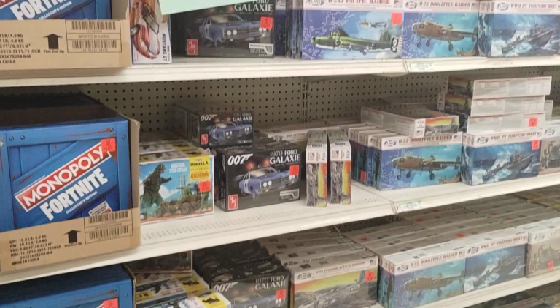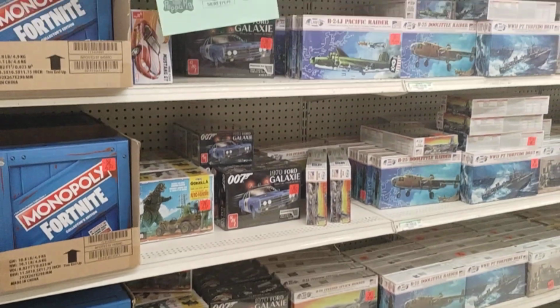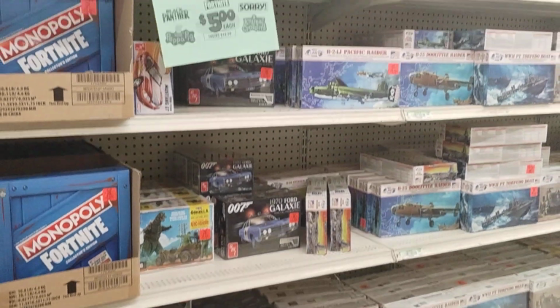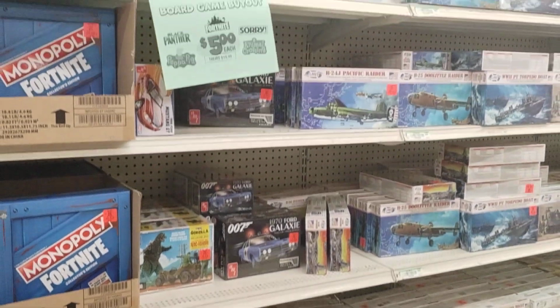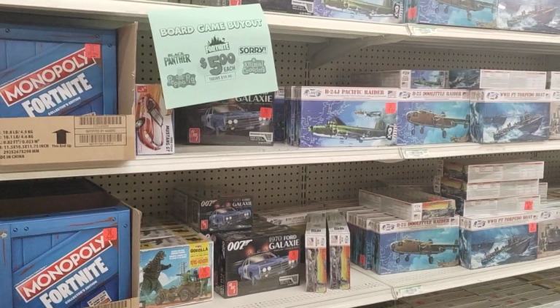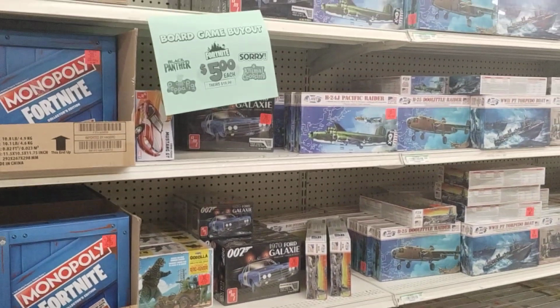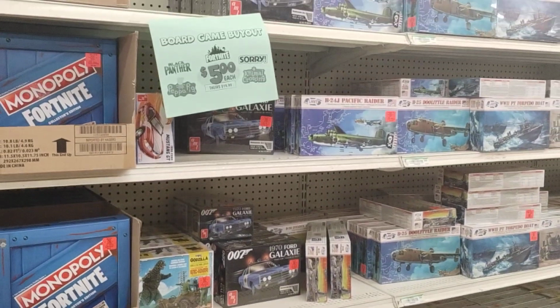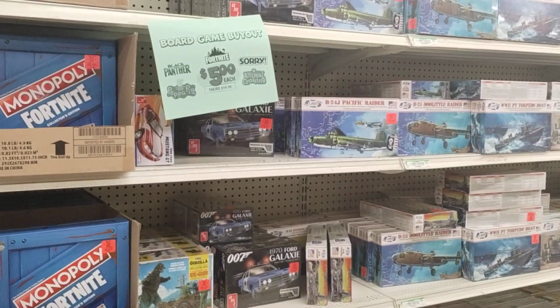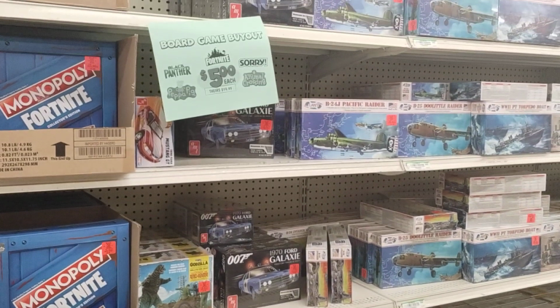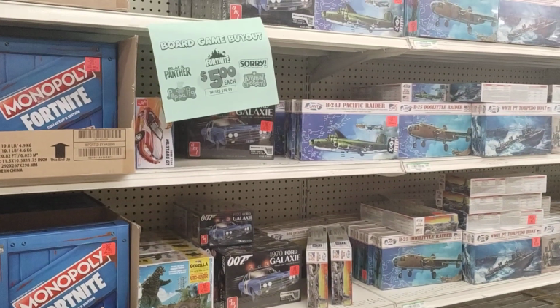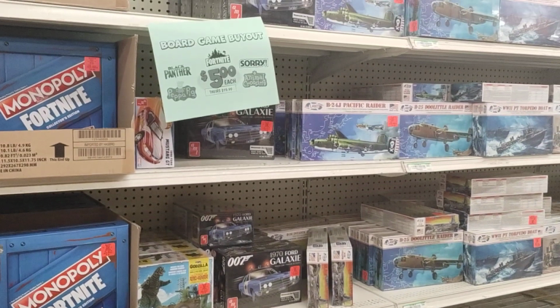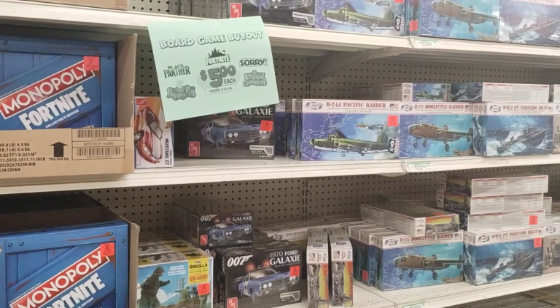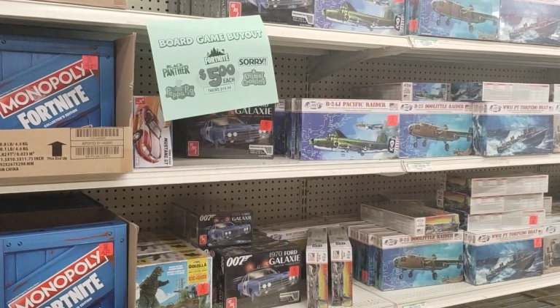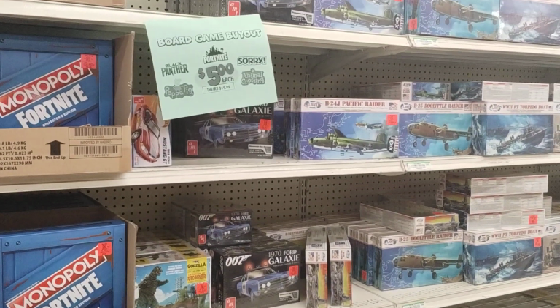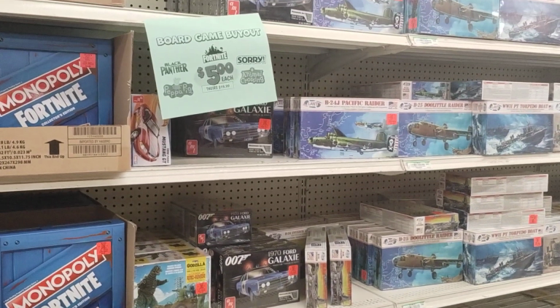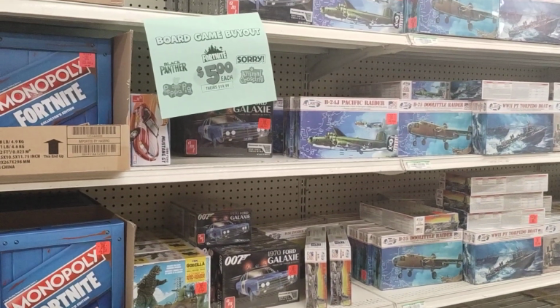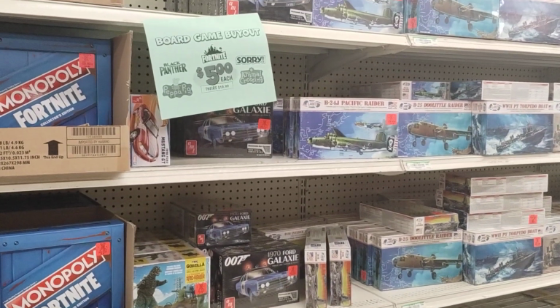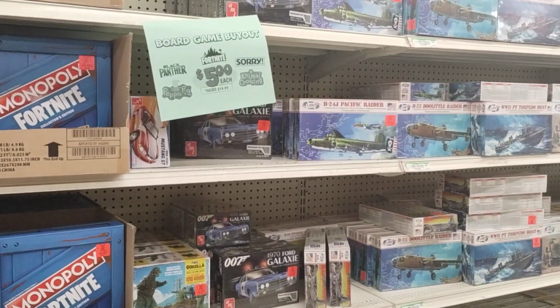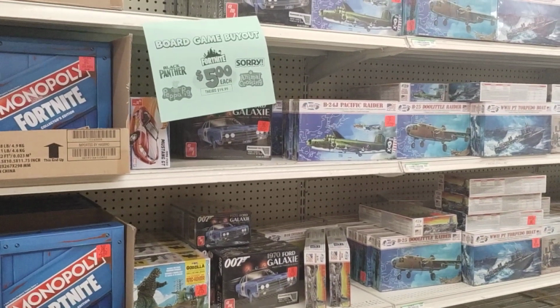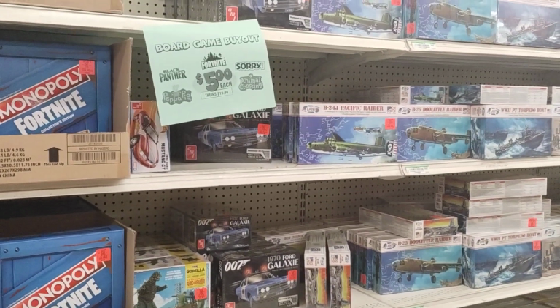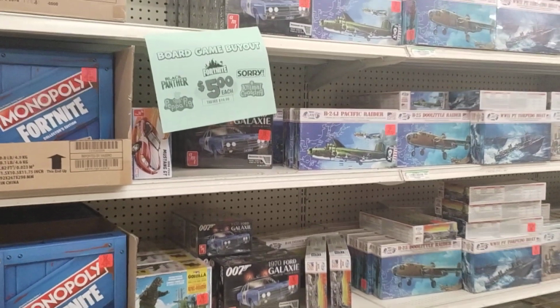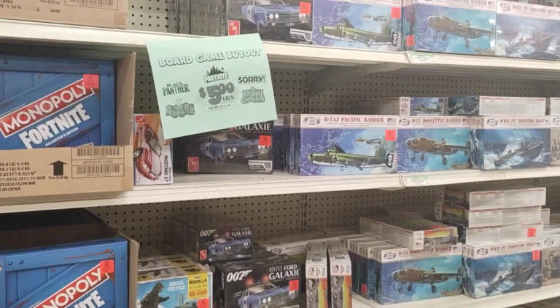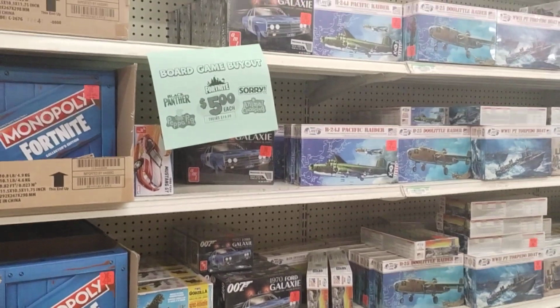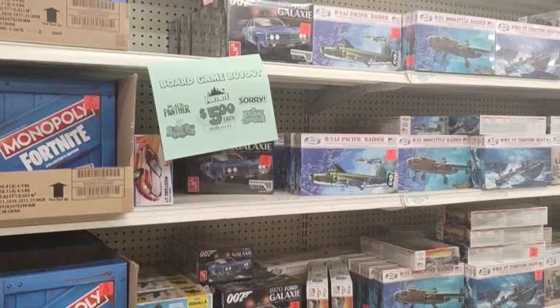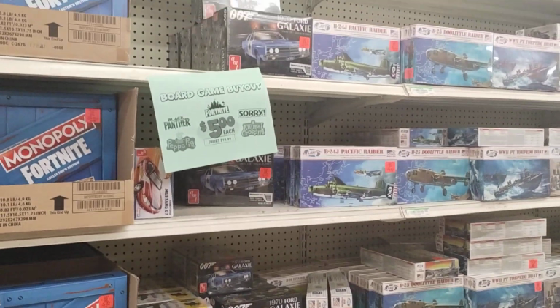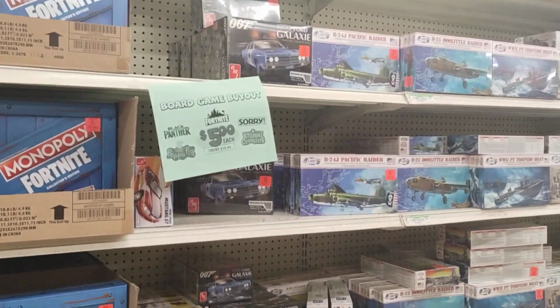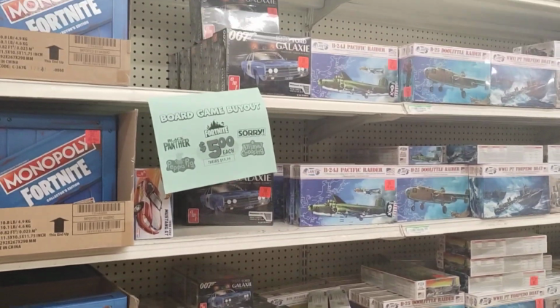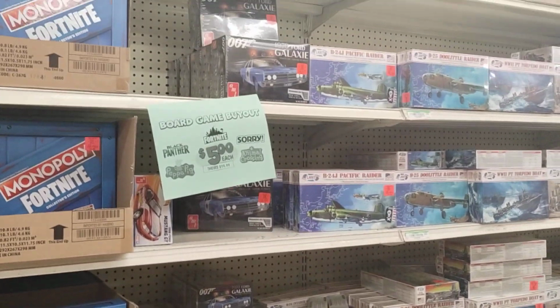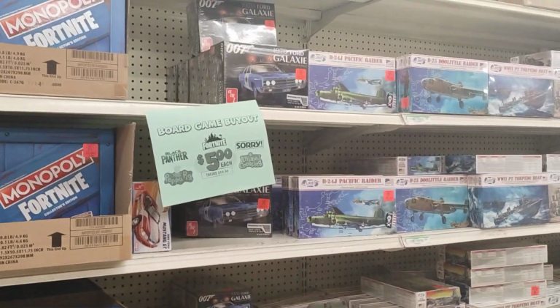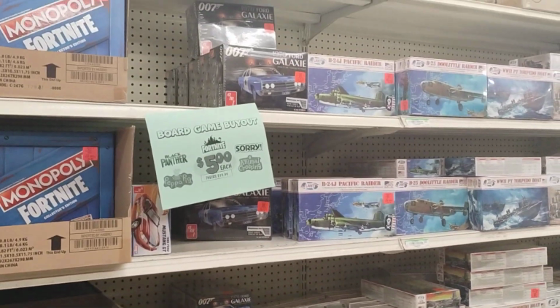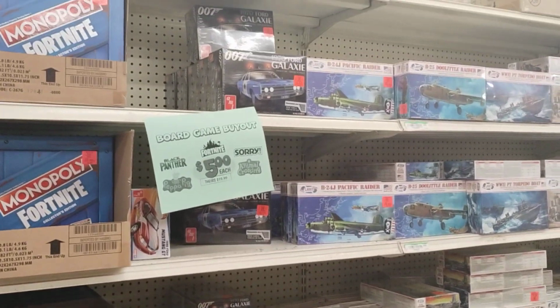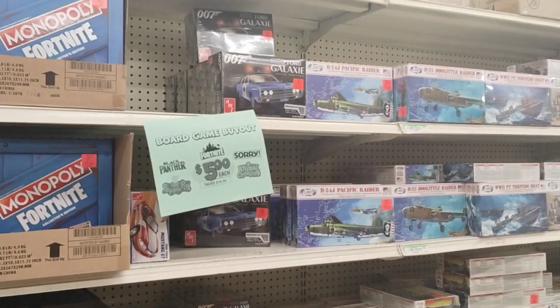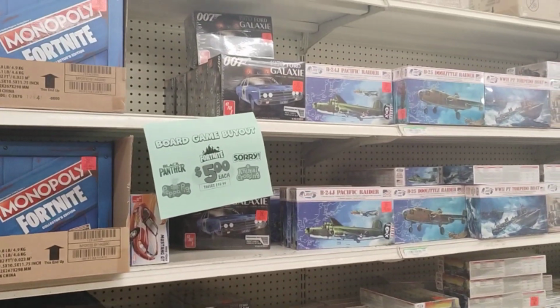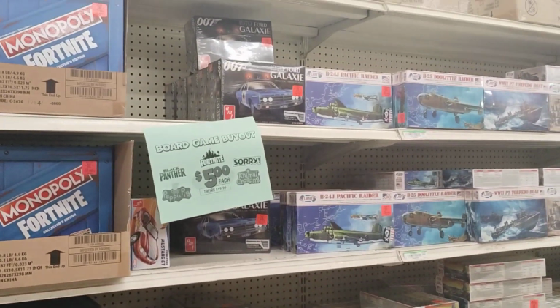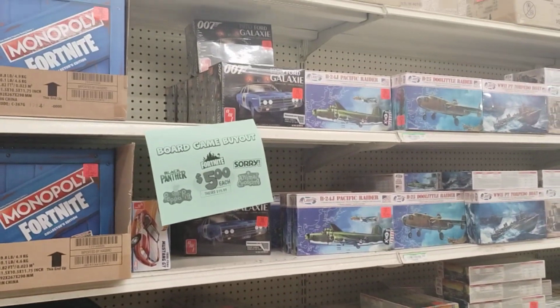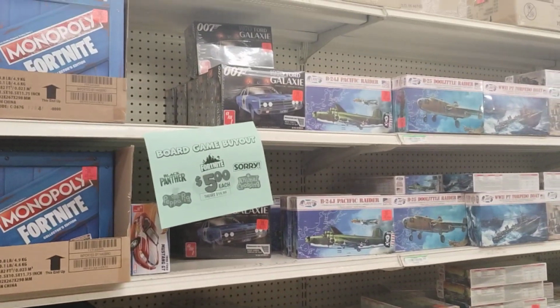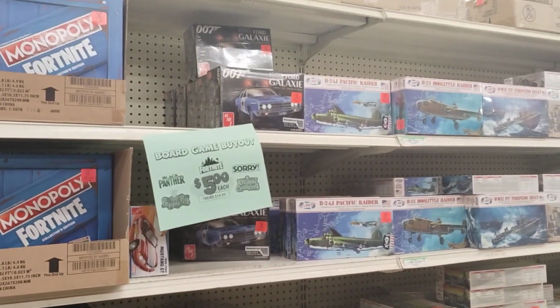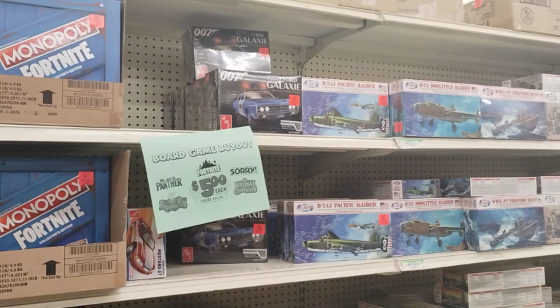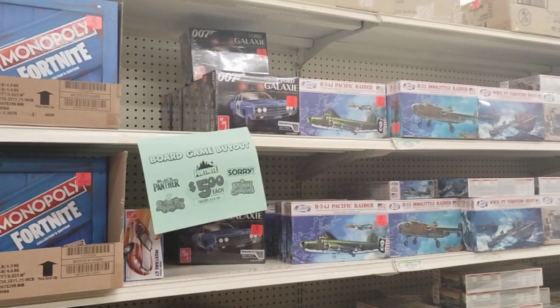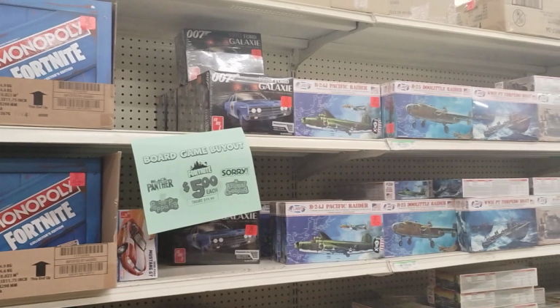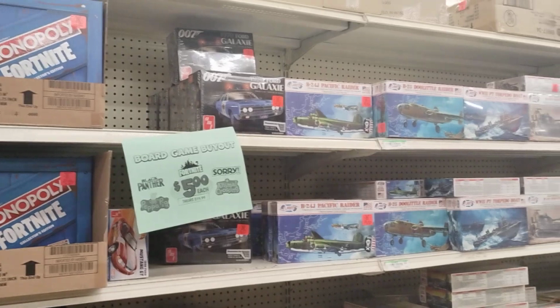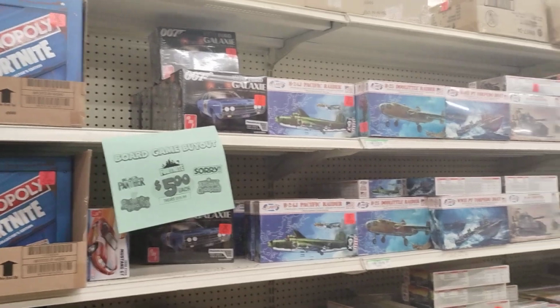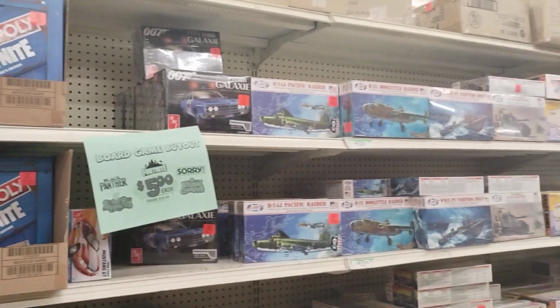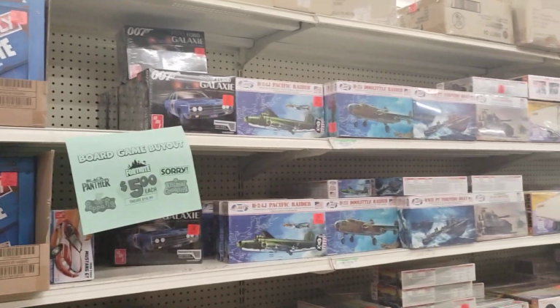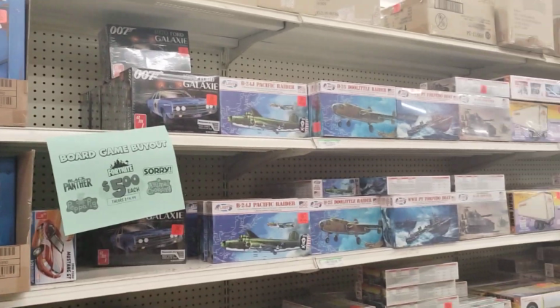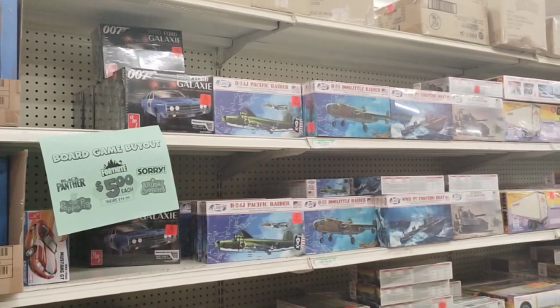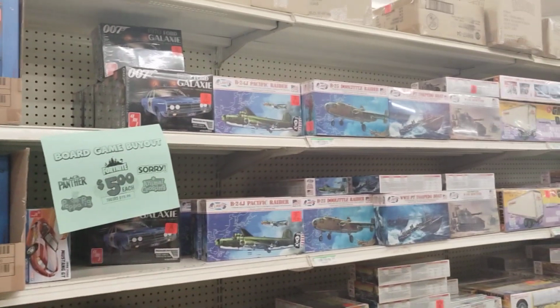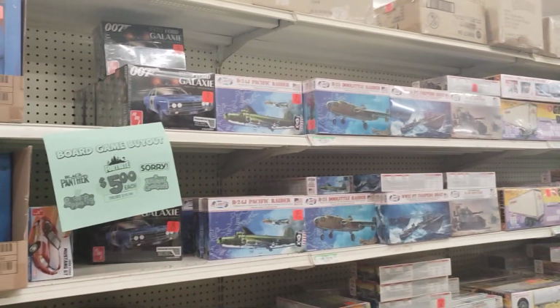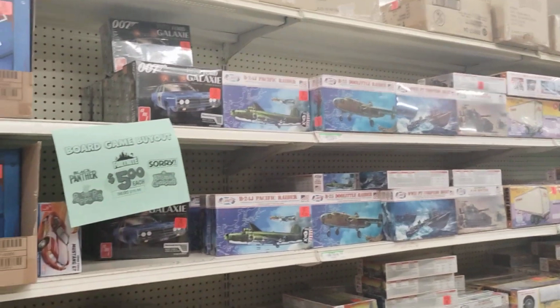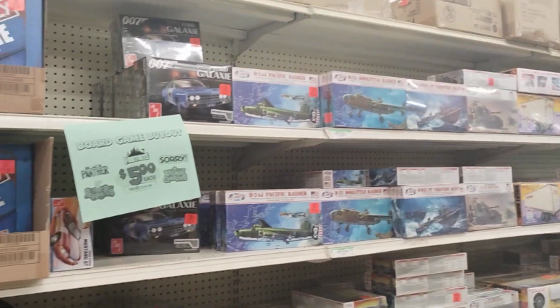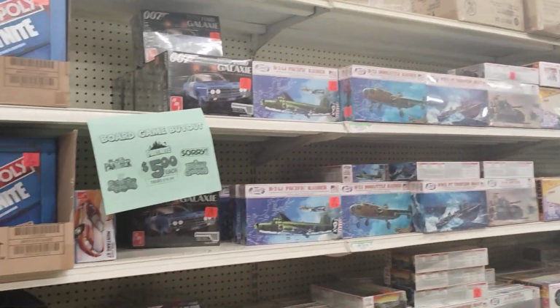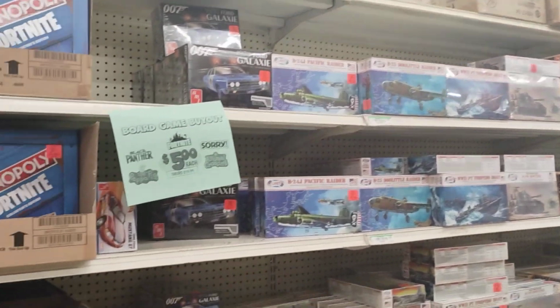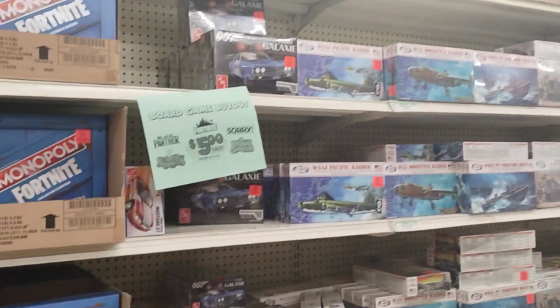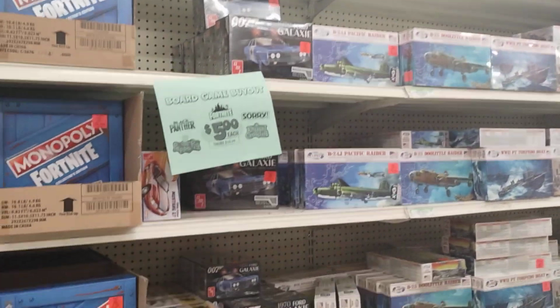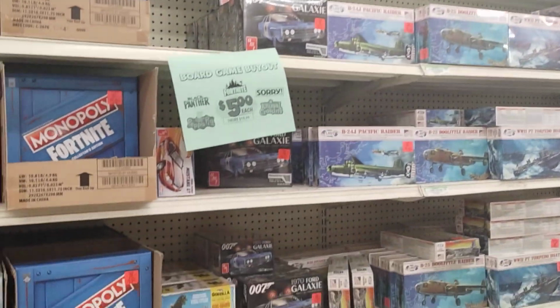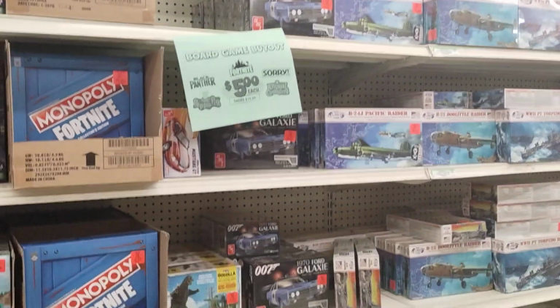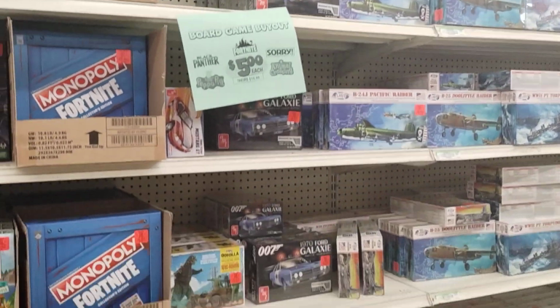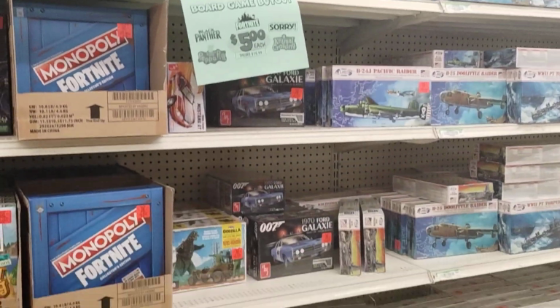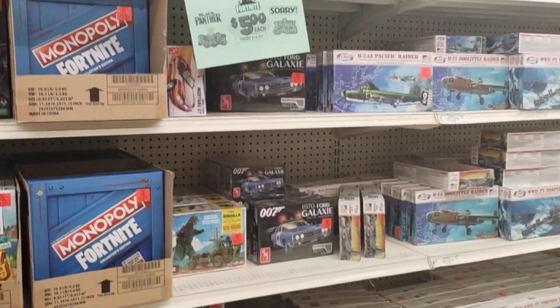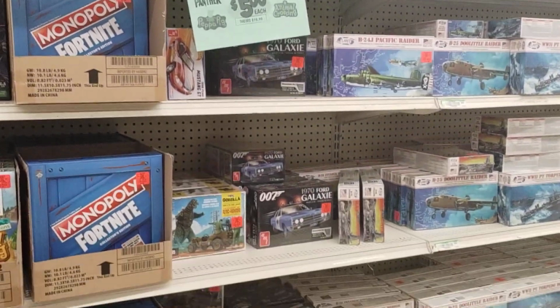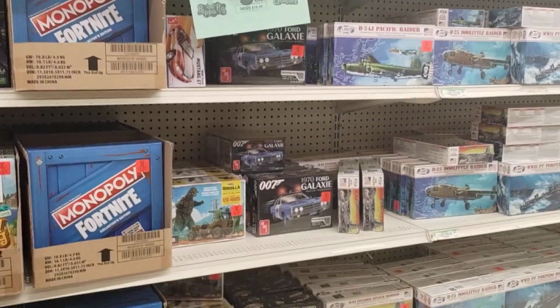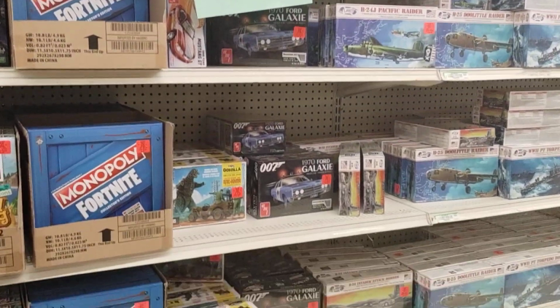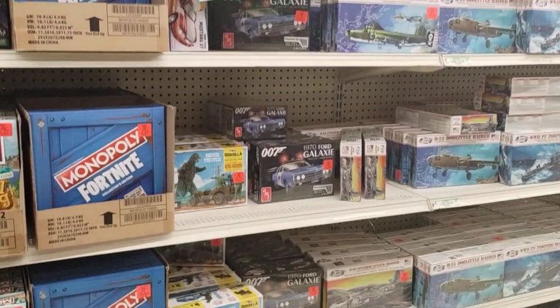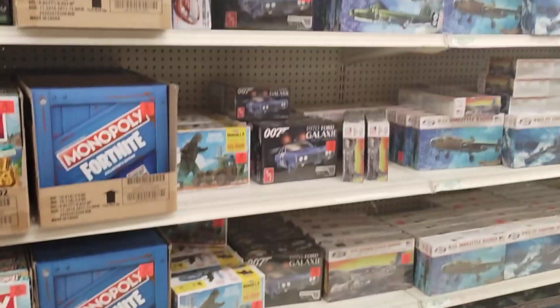Hey guys, what's up? This is Doug Zanger at Douglas' Model Garages Video, just checking the restock over here at Ollie's.